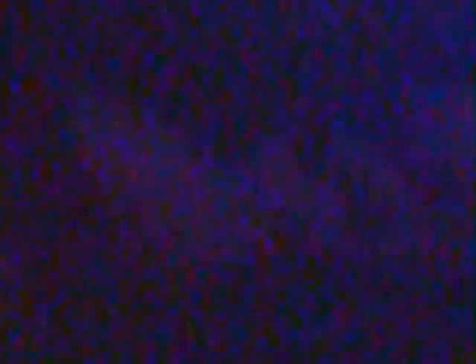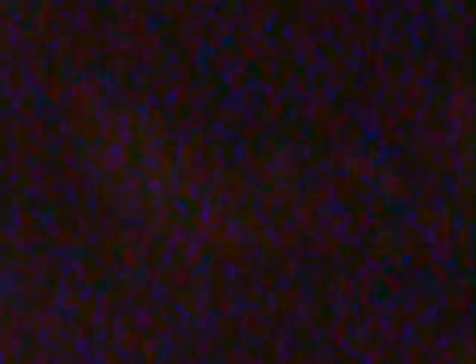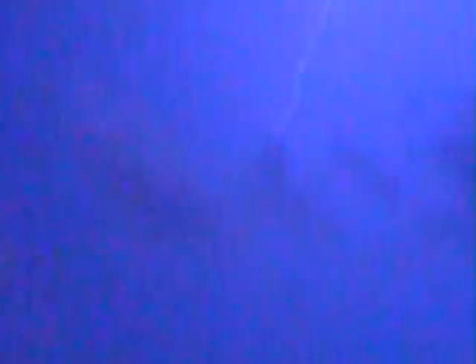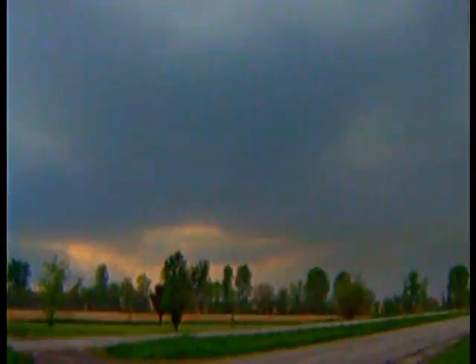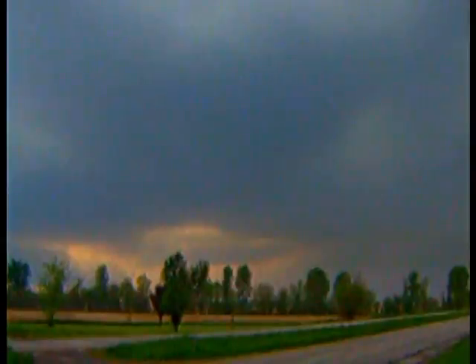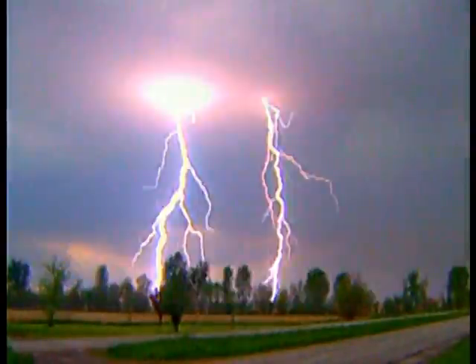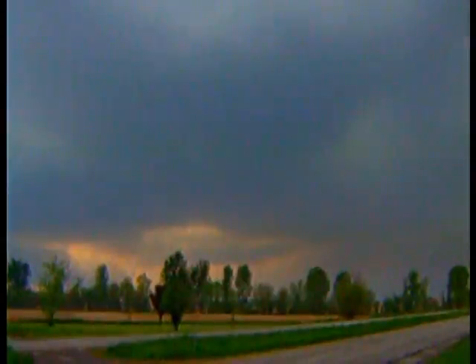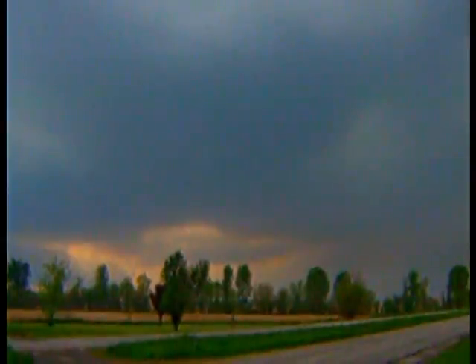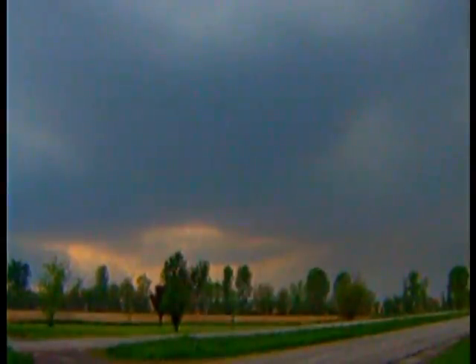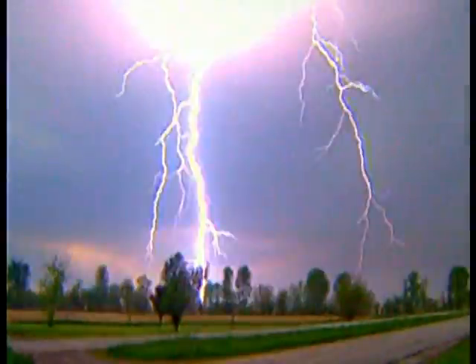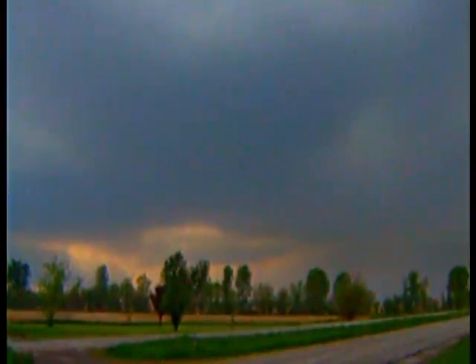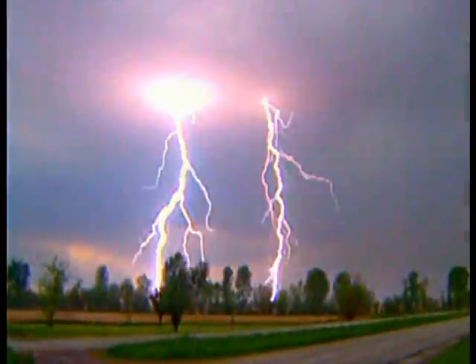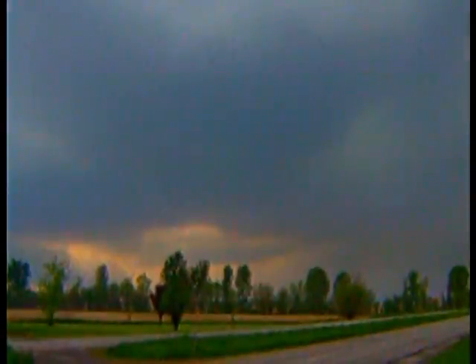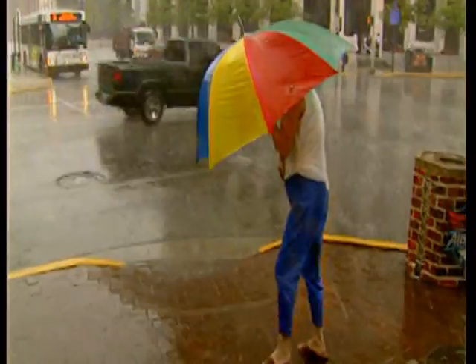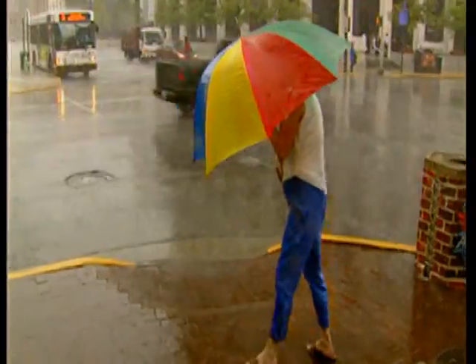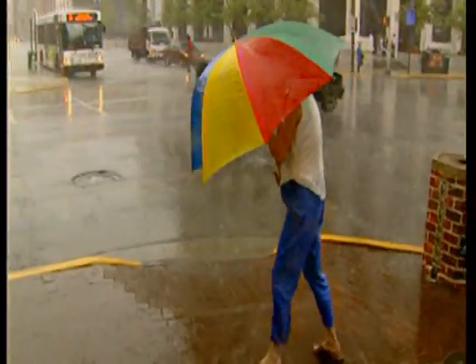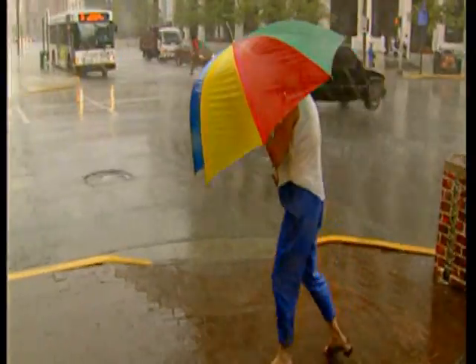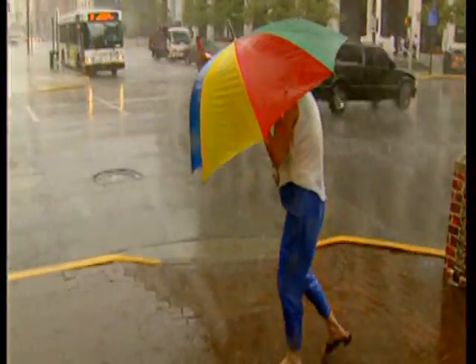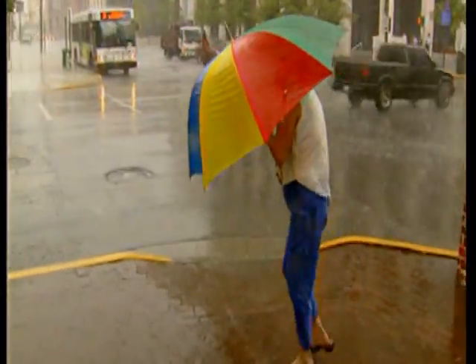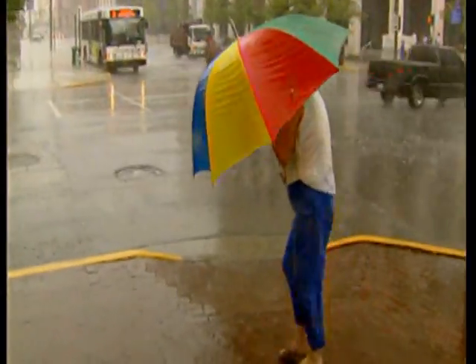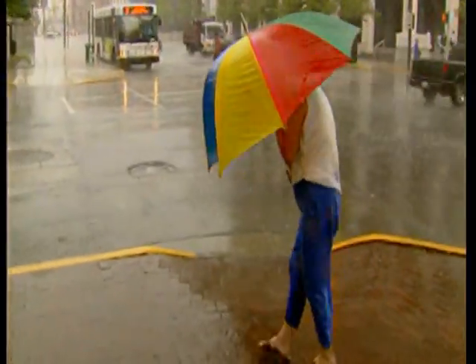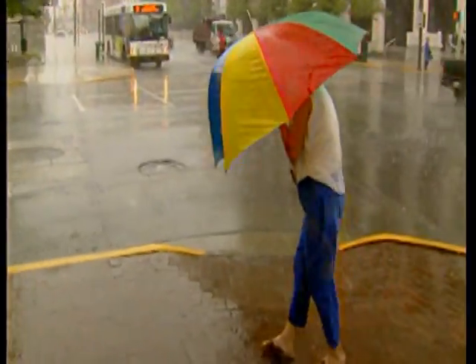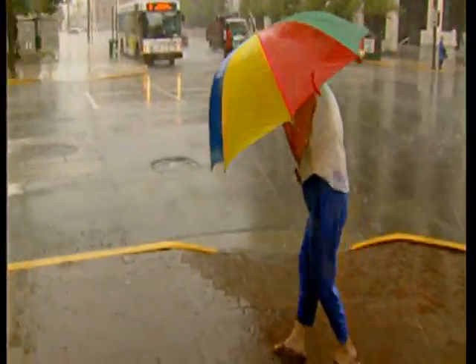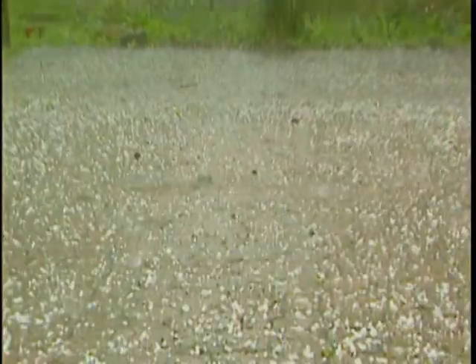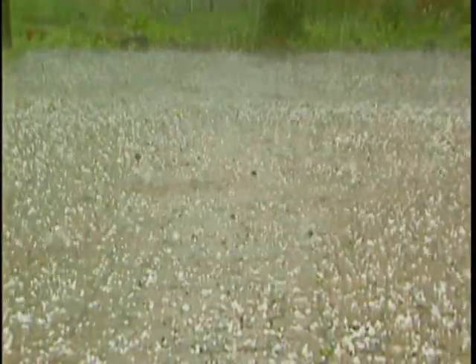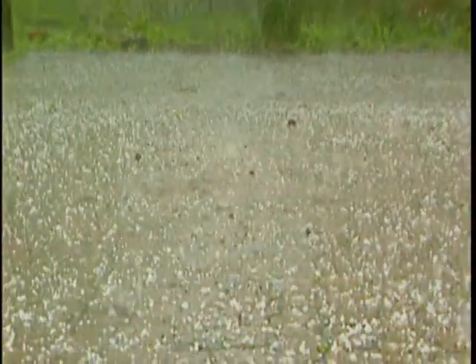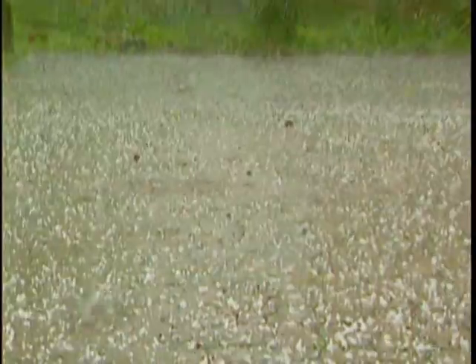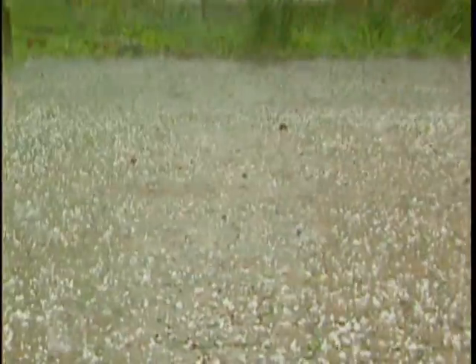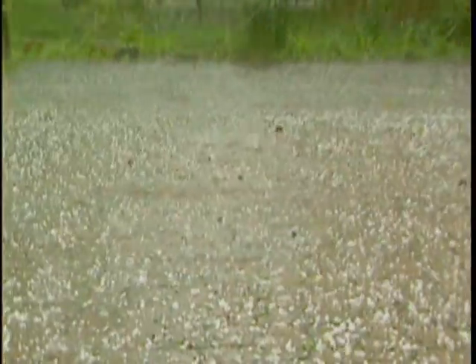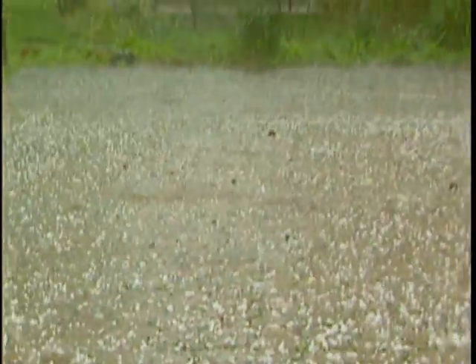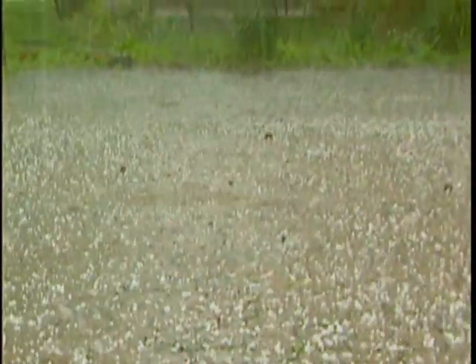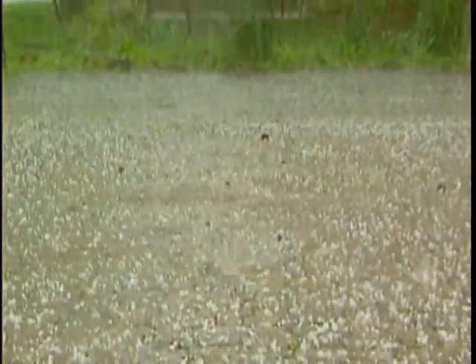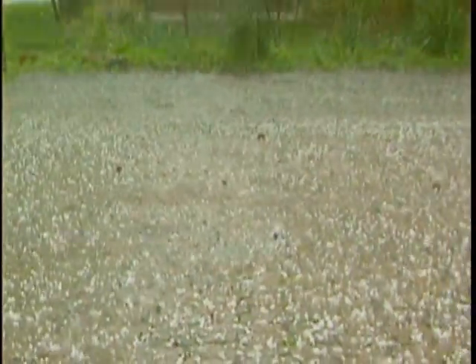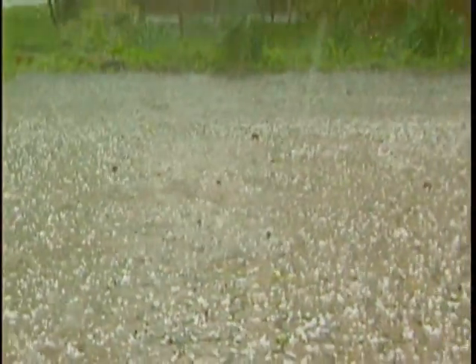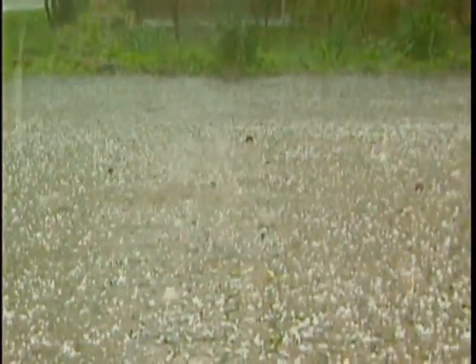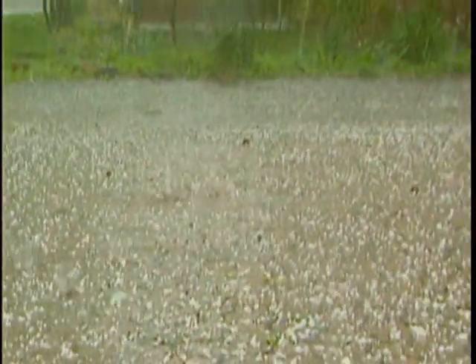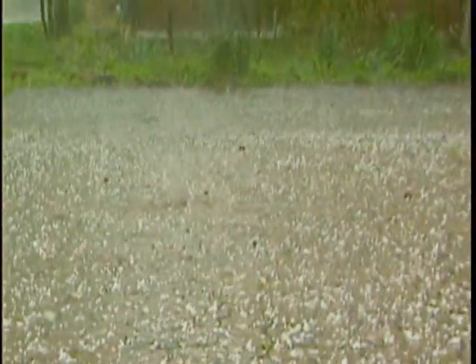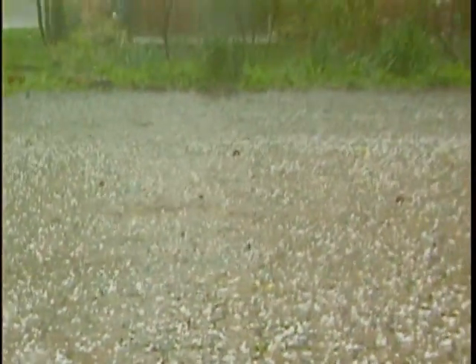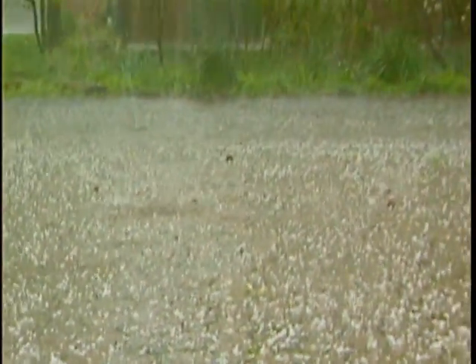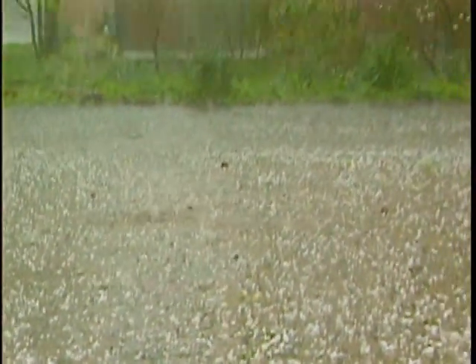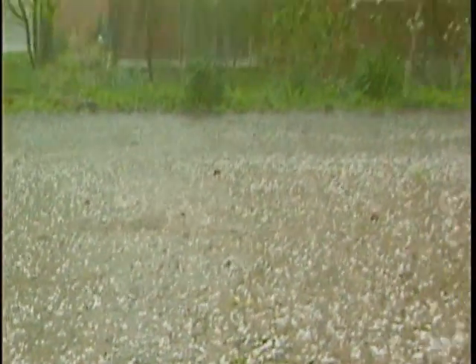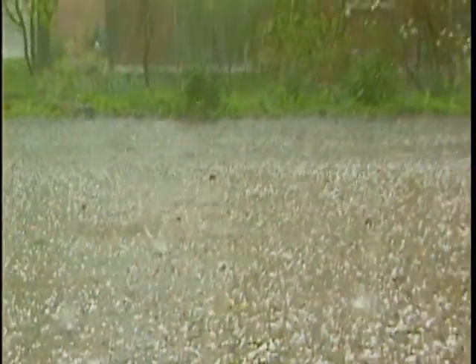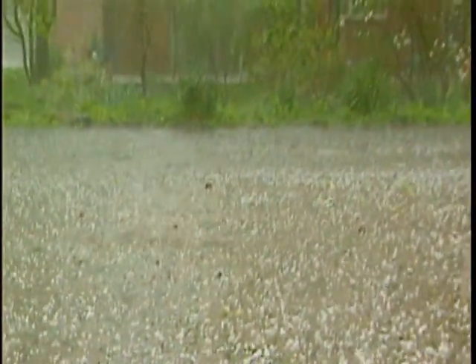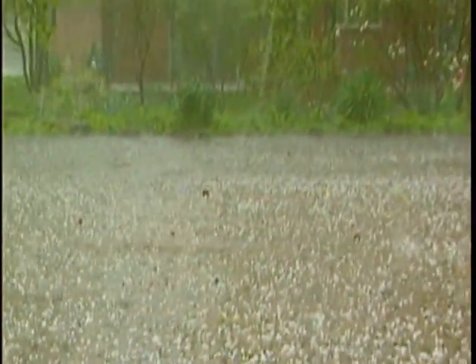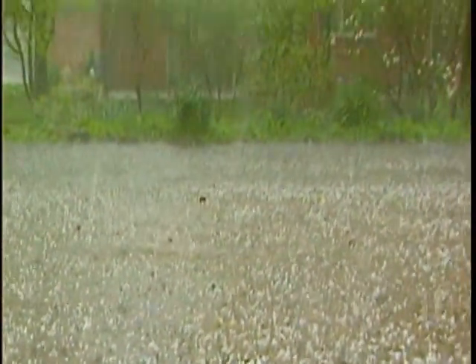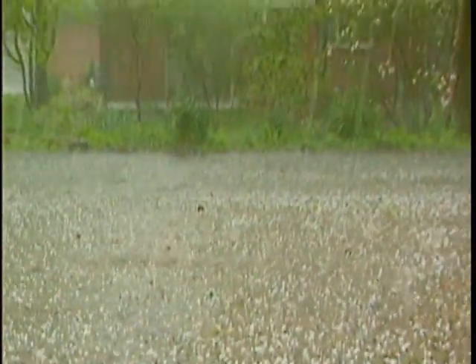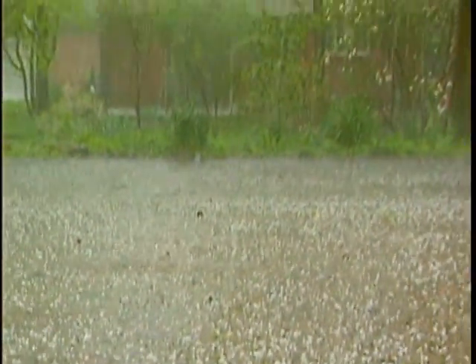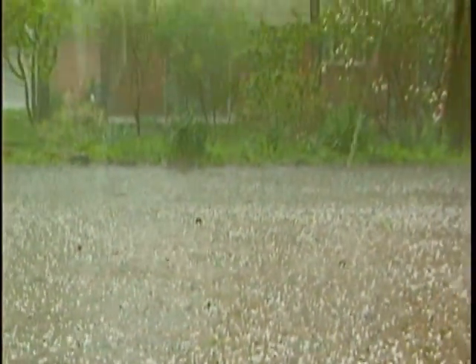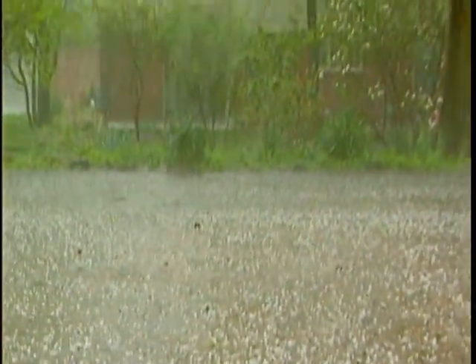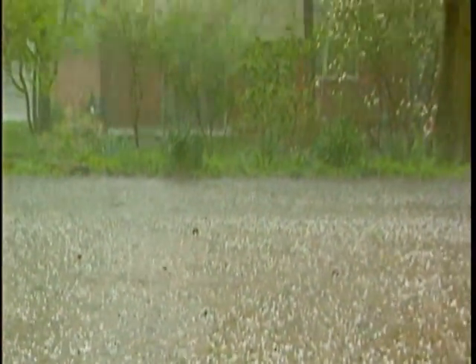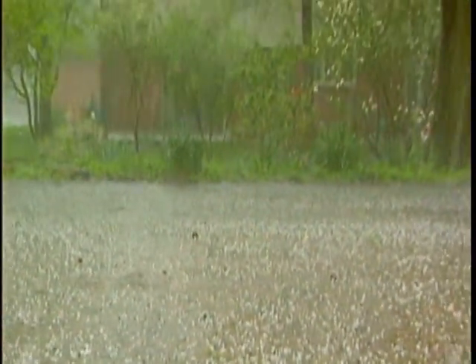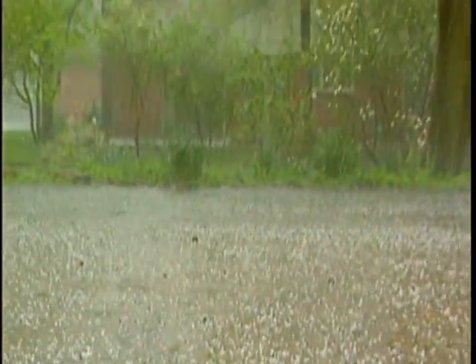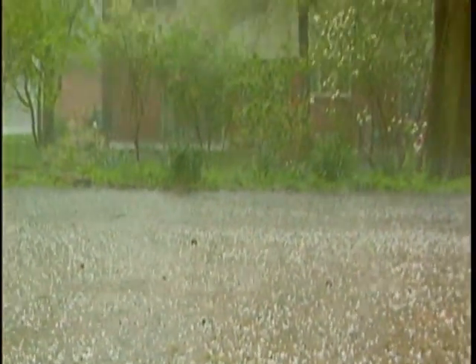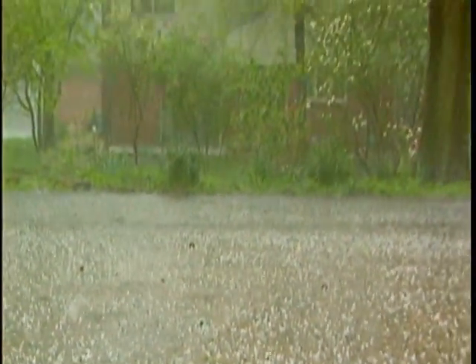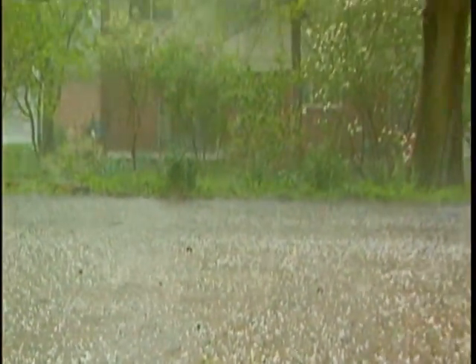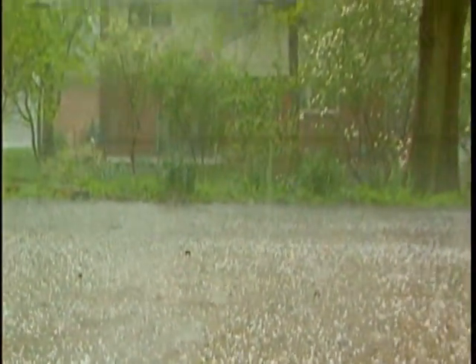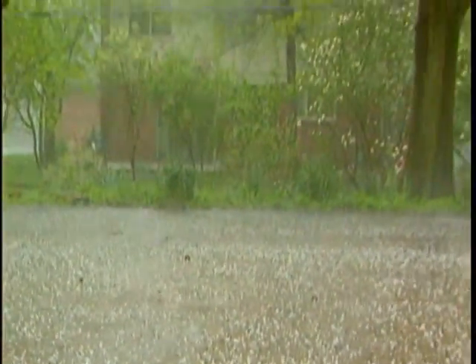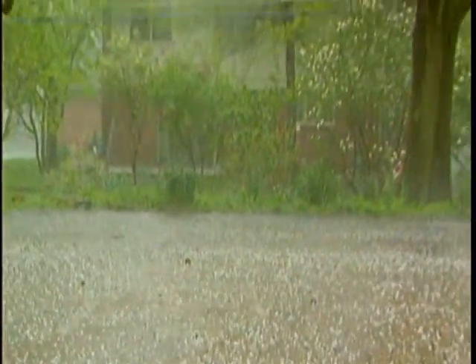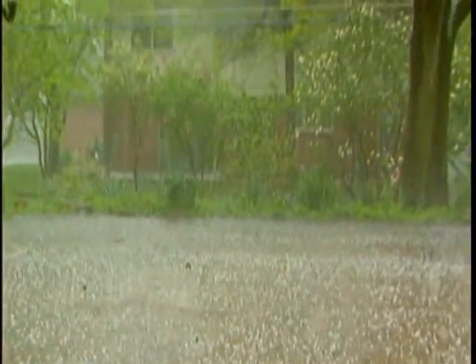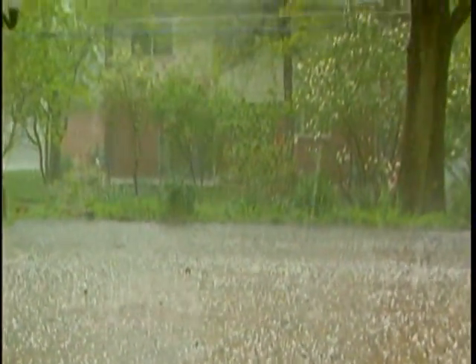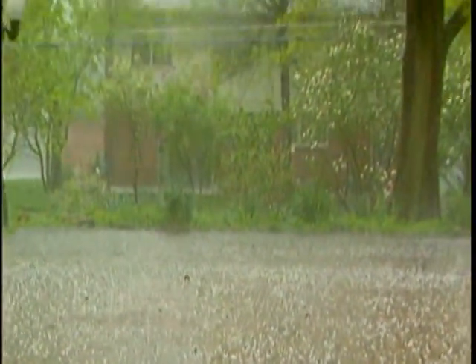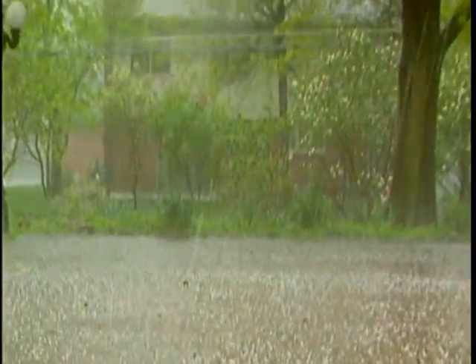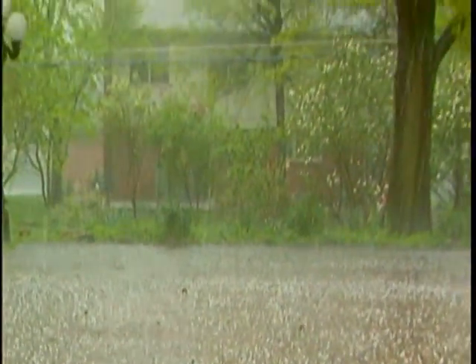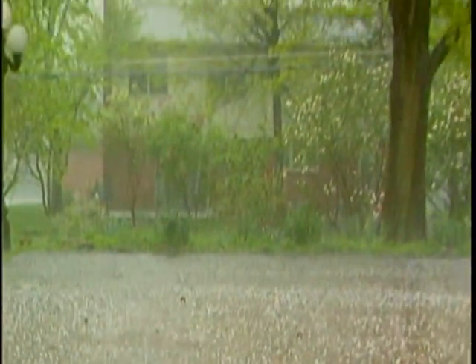Lightning, thunder, strong wind, and hail. It's a severe thunderstorm warning and chunks of ice are falling from the sky.